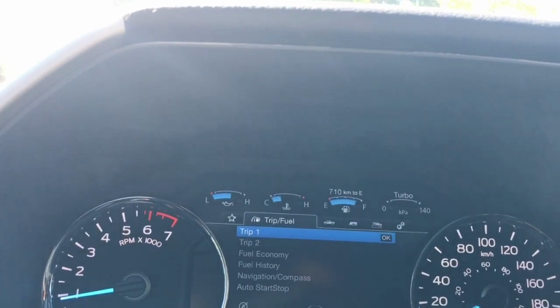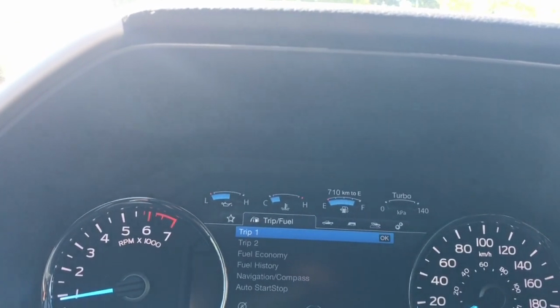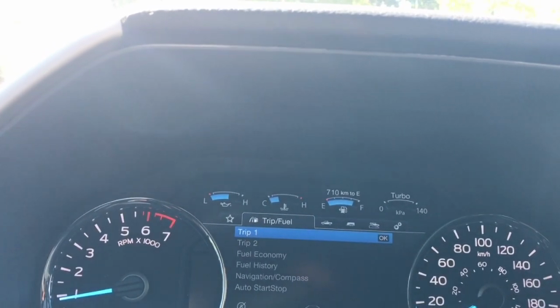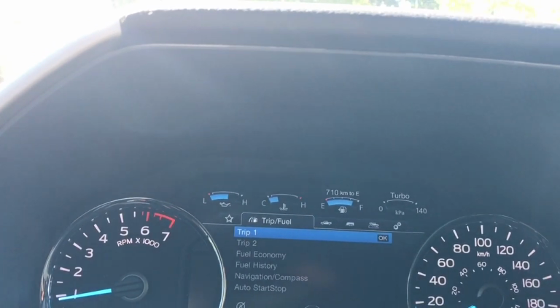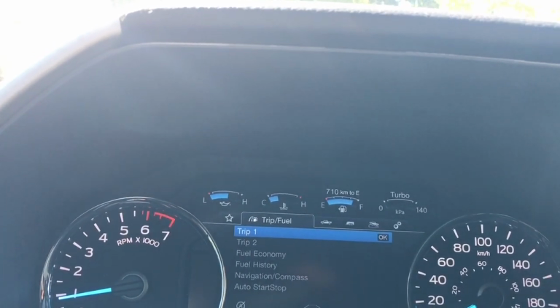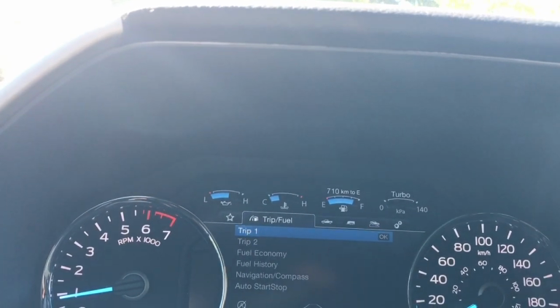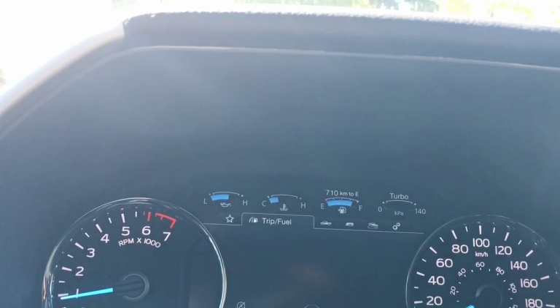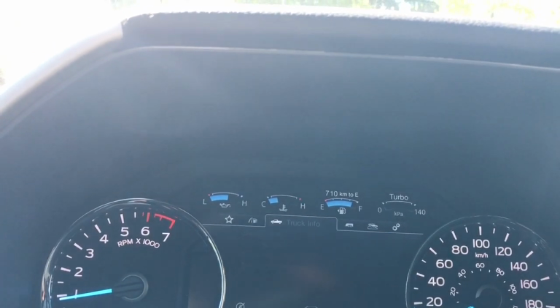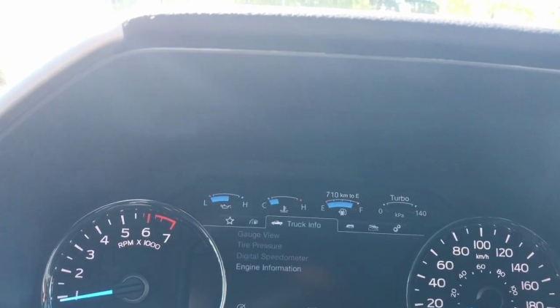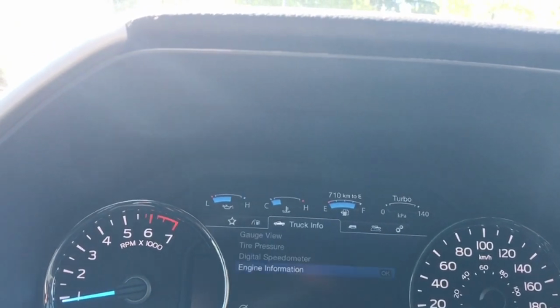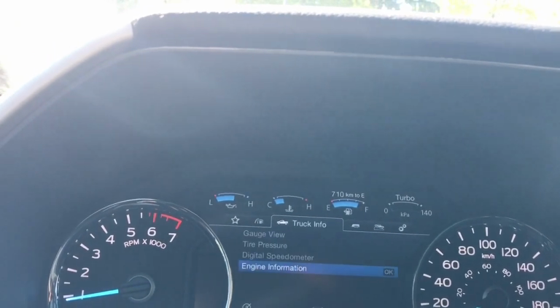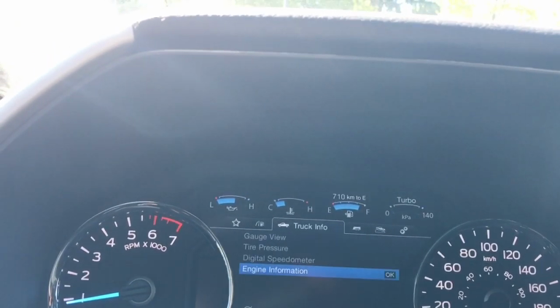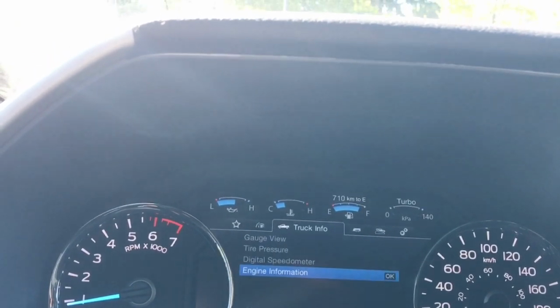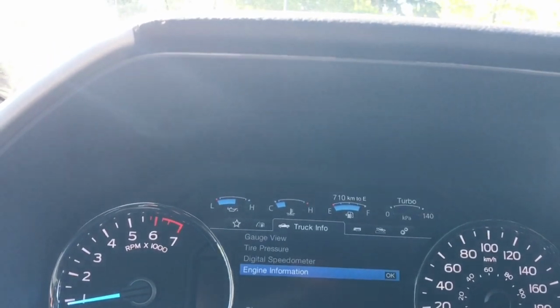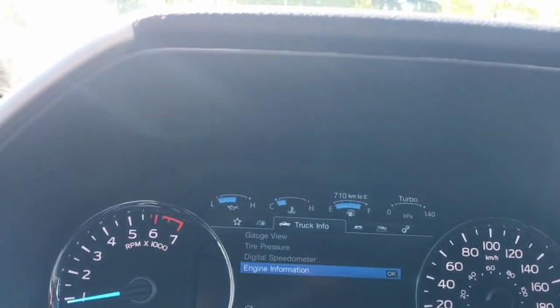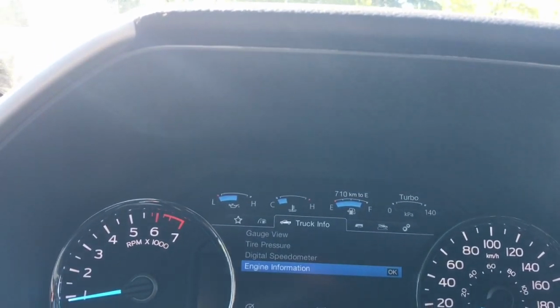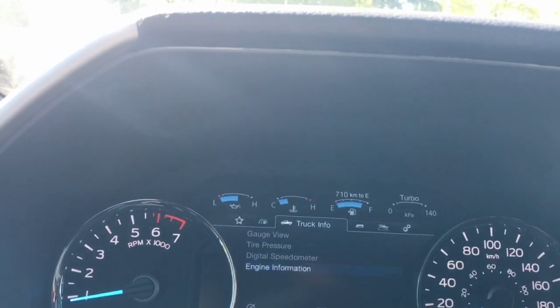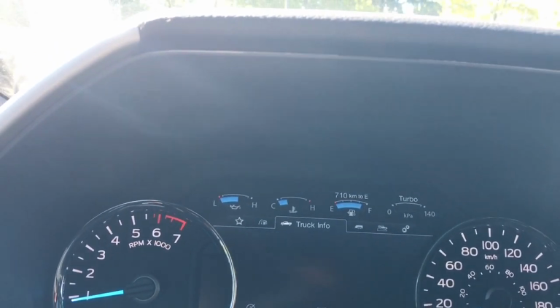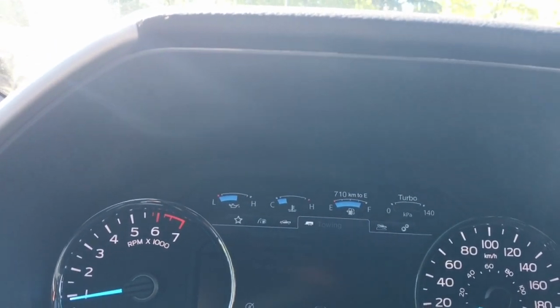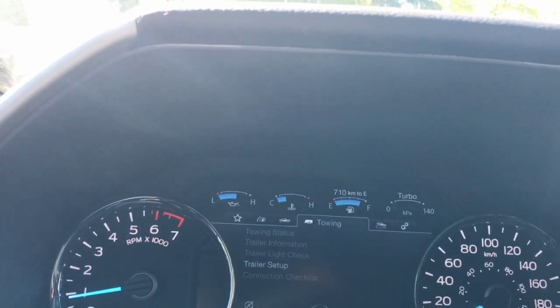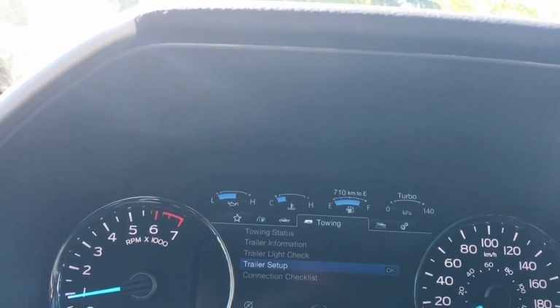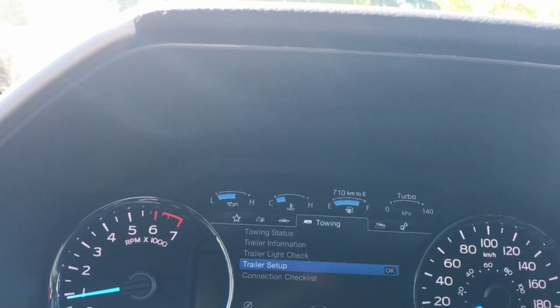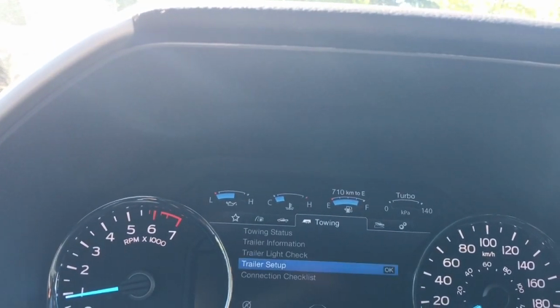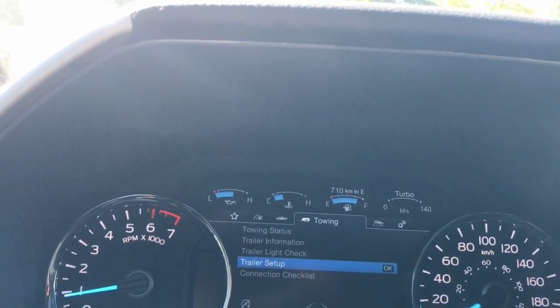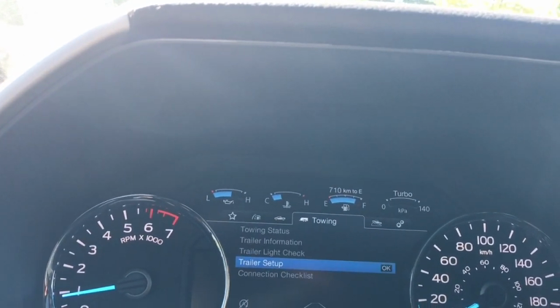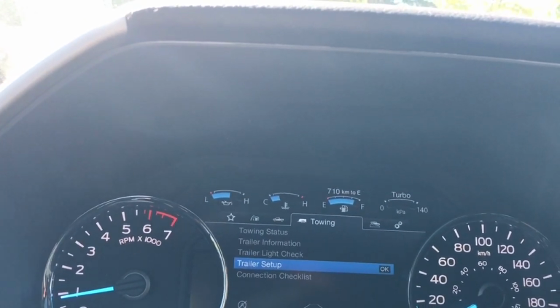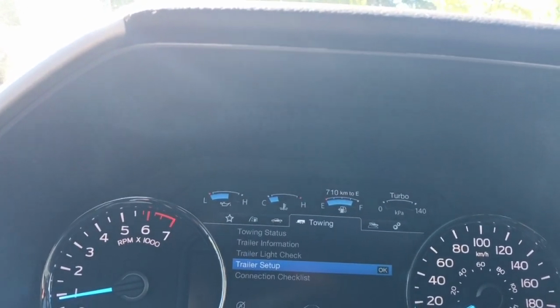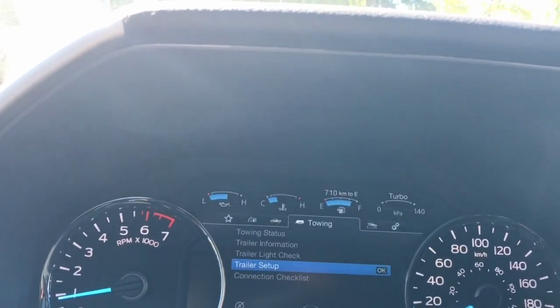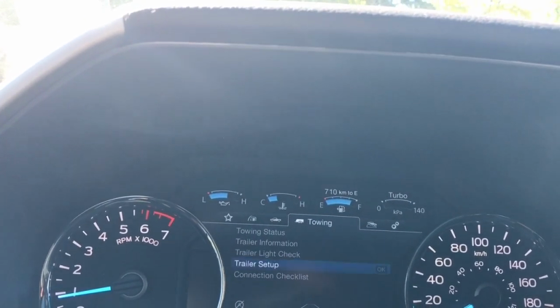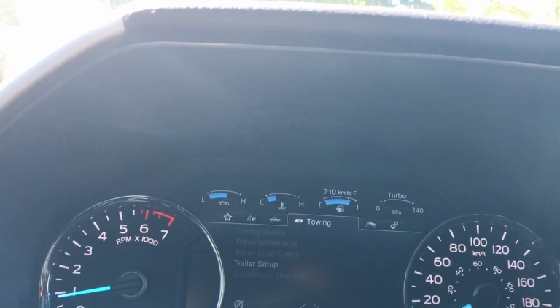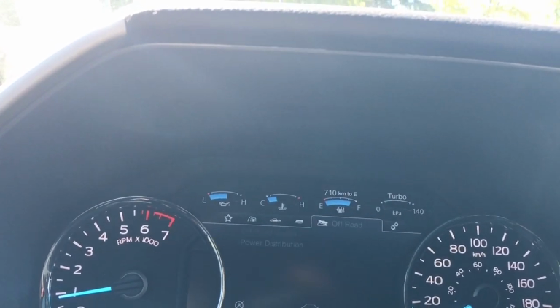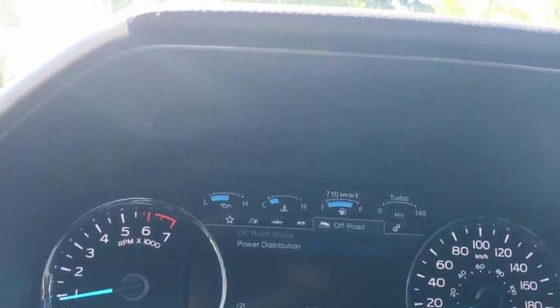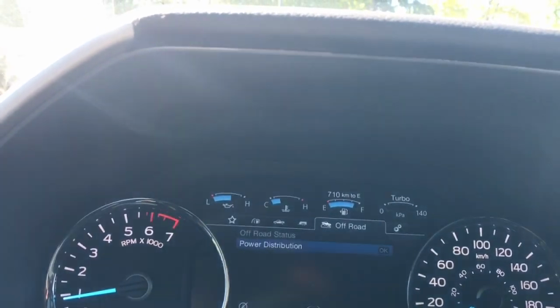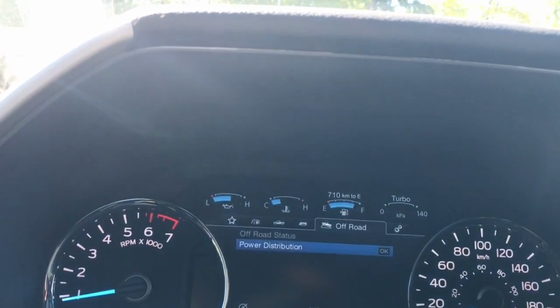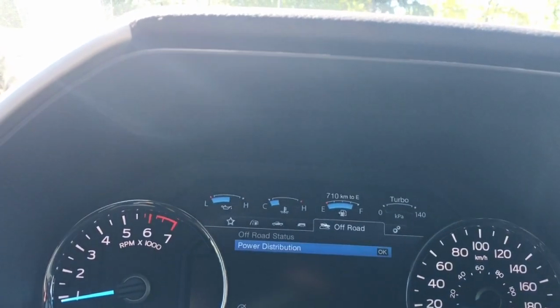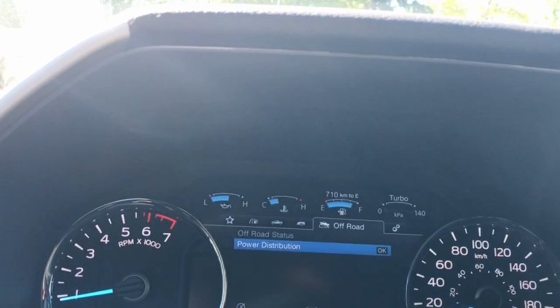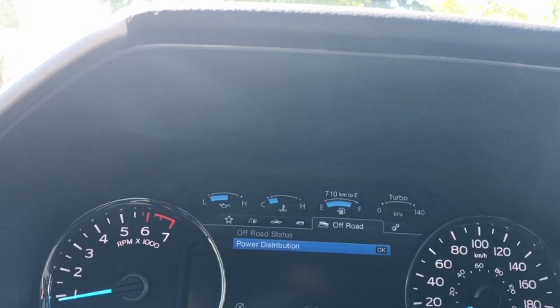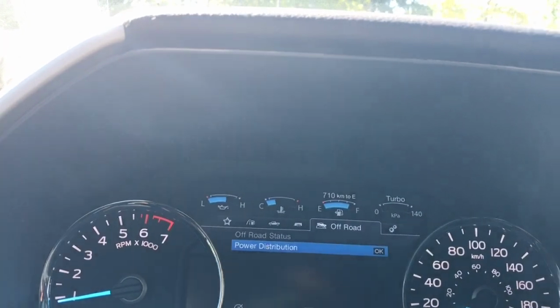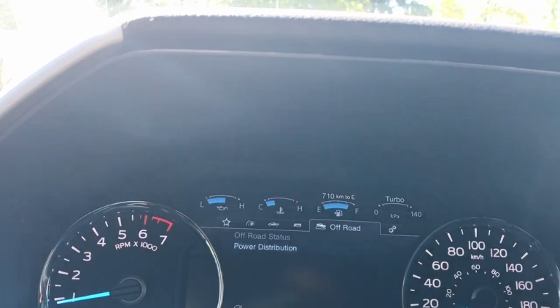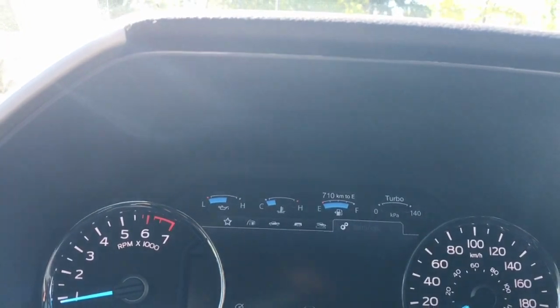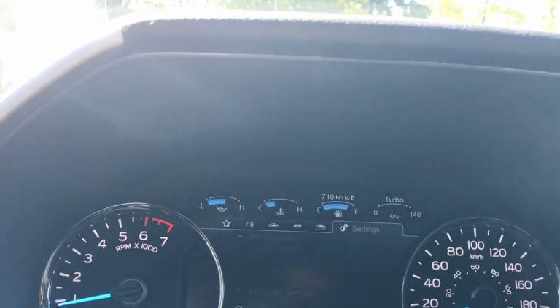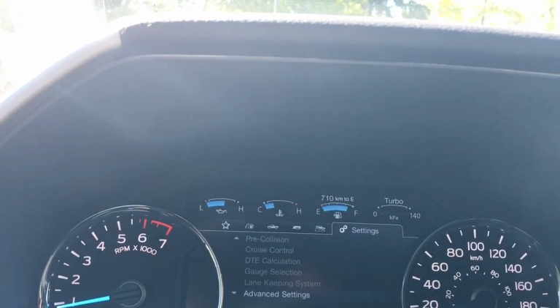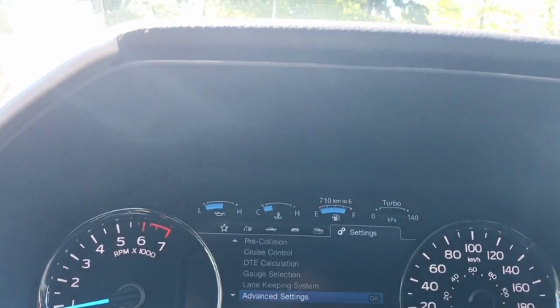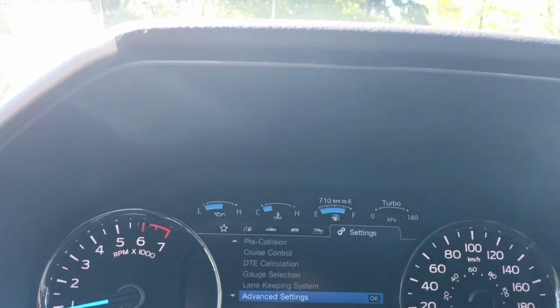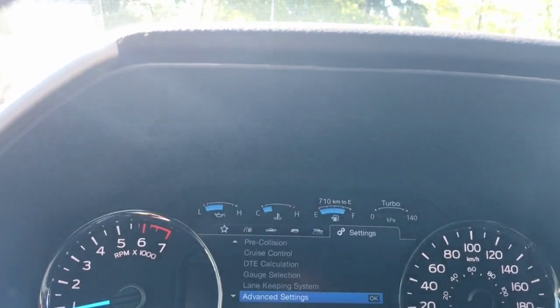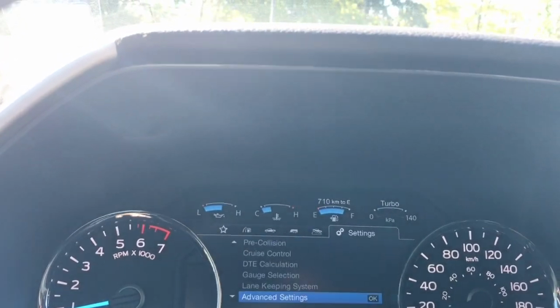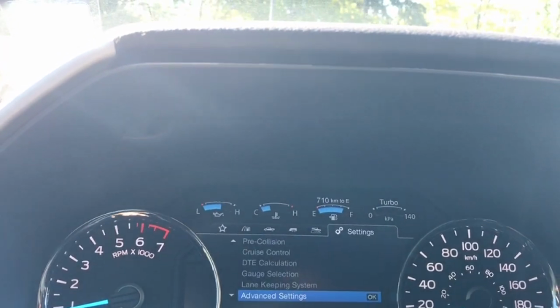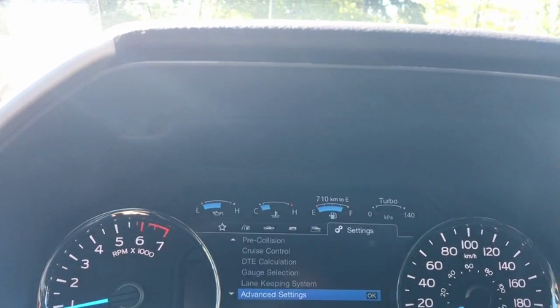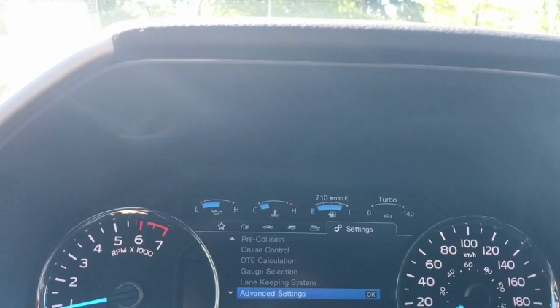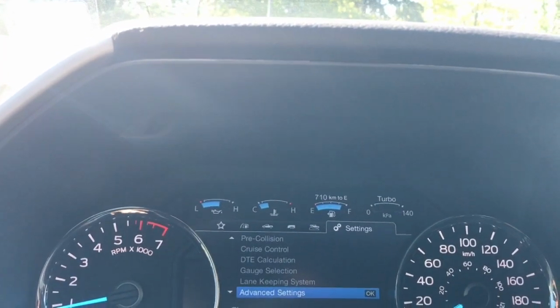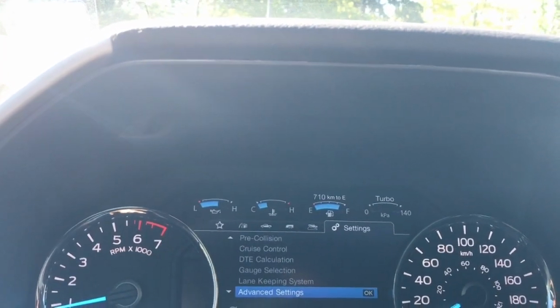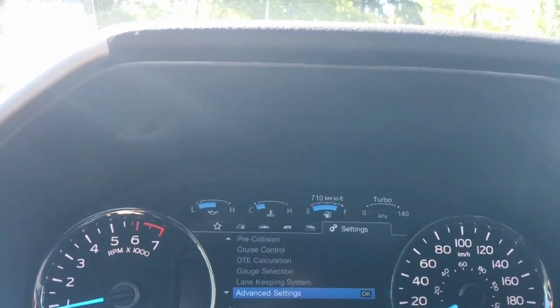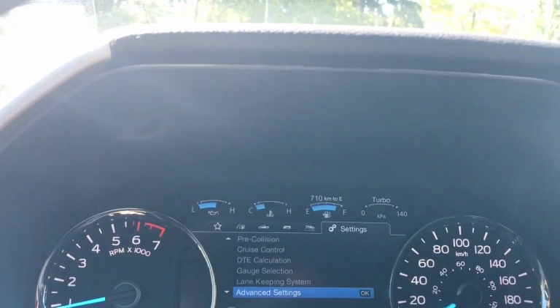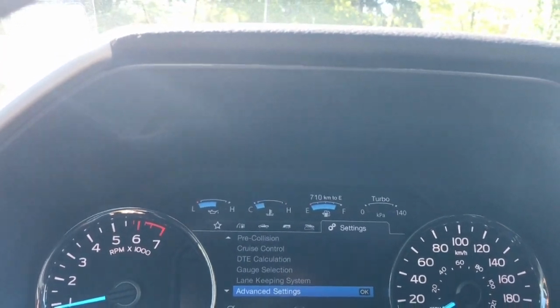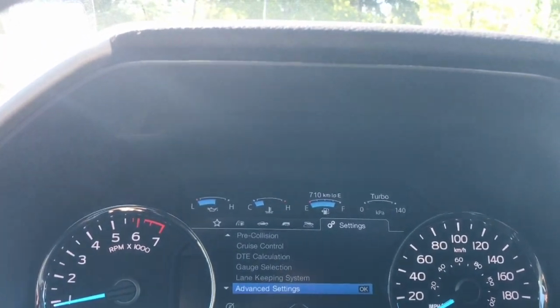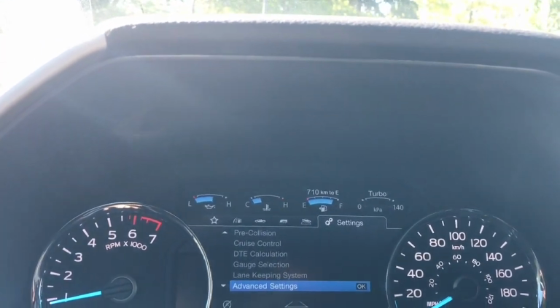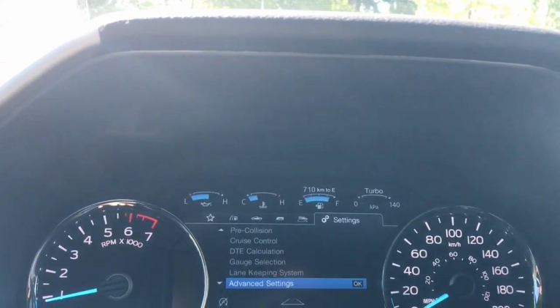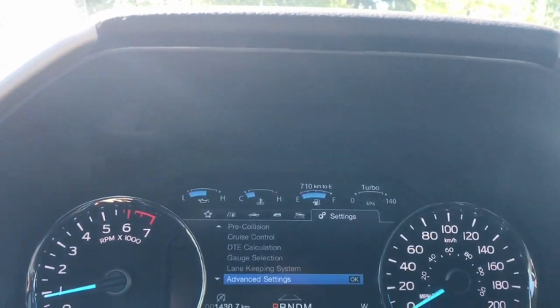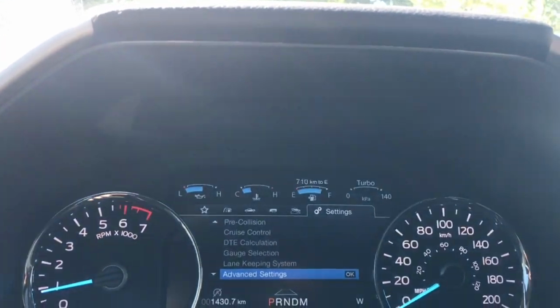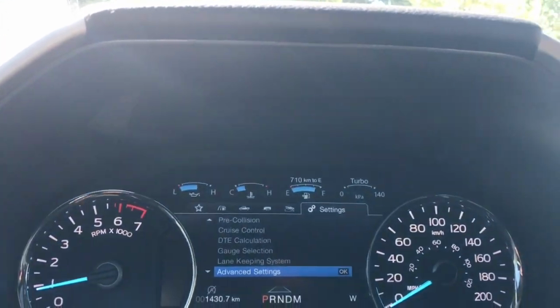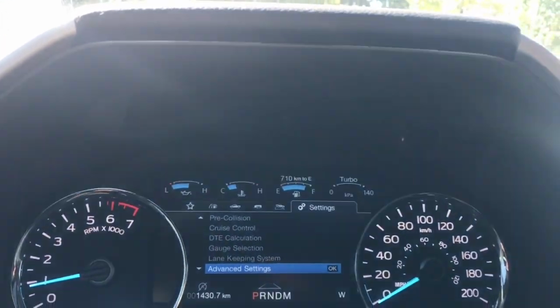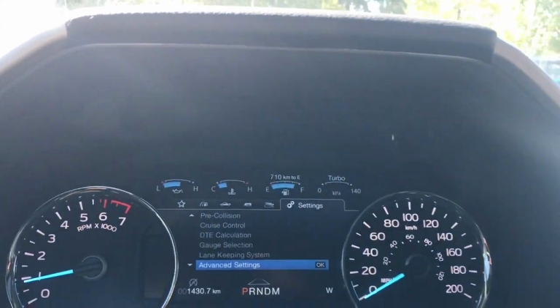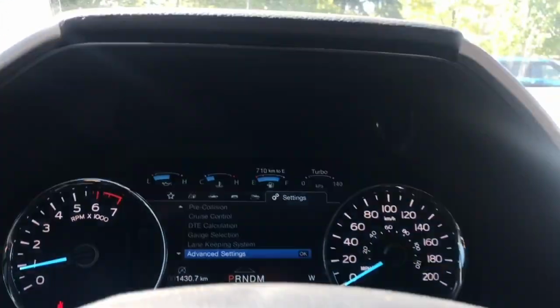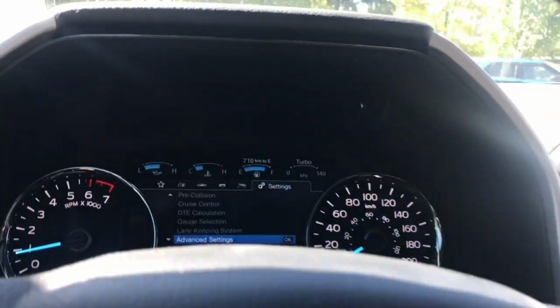The dash menu includes trip fuel, truck info, towing, and off-road settings, and they all have sub-menus.